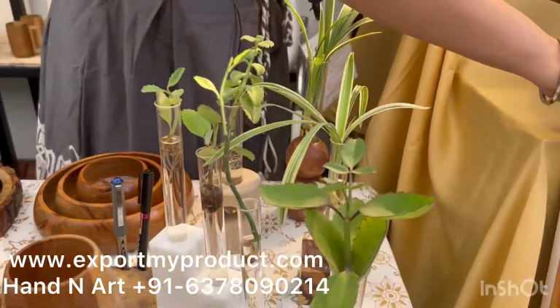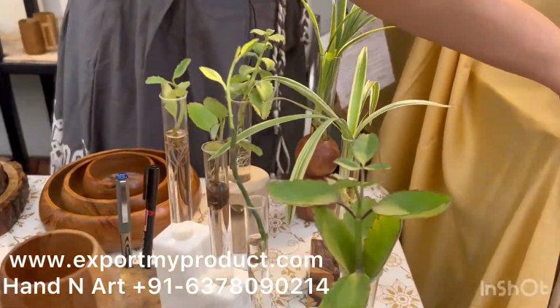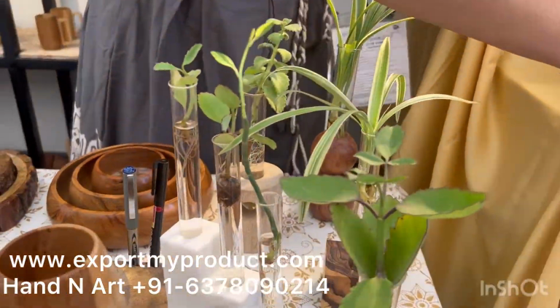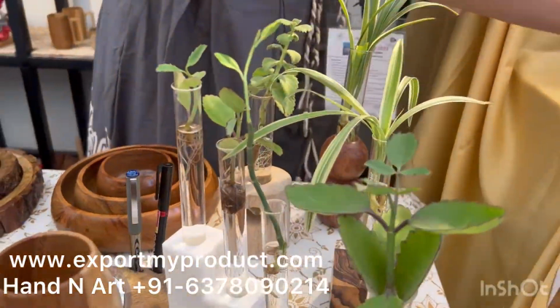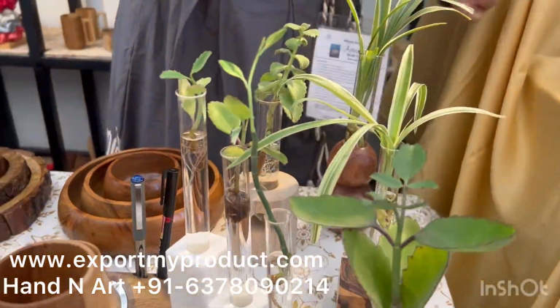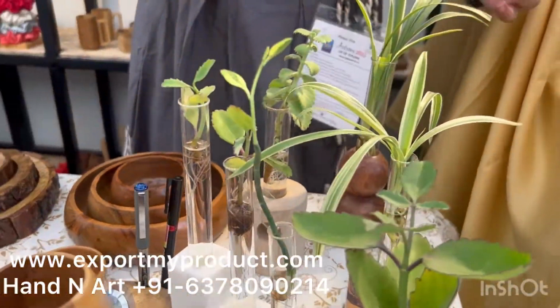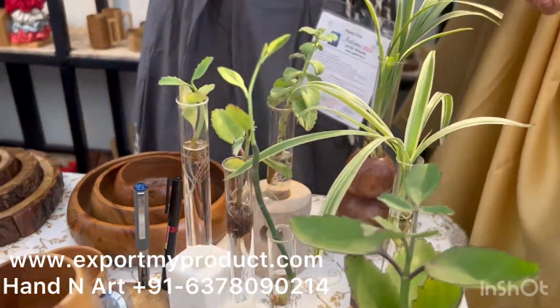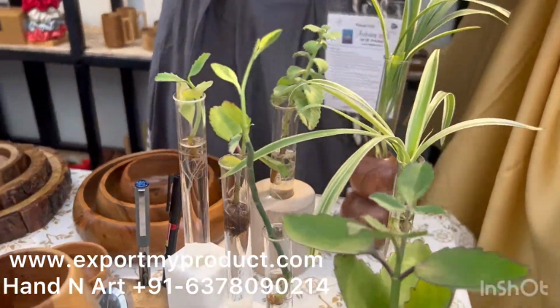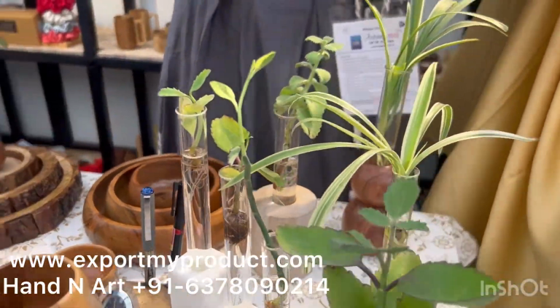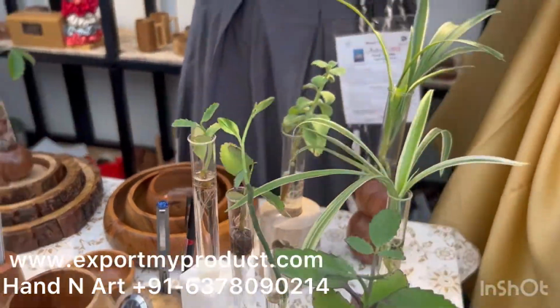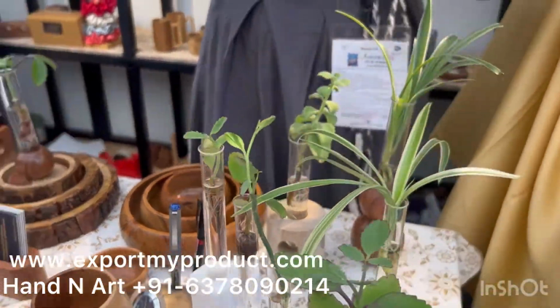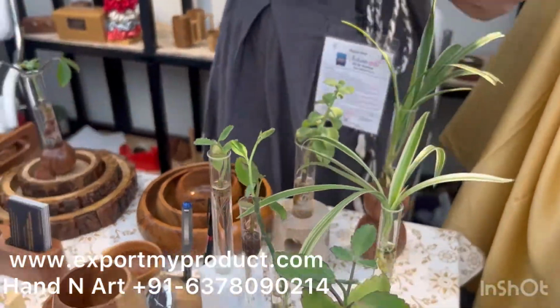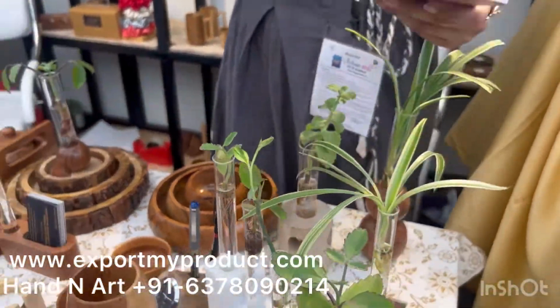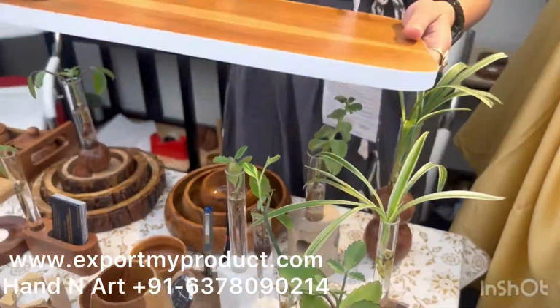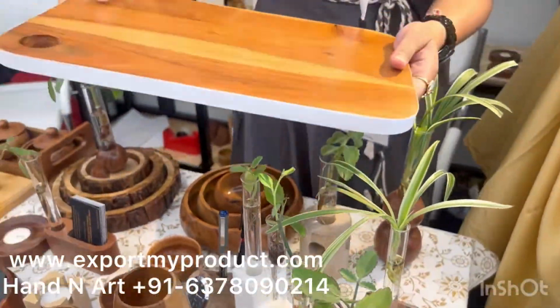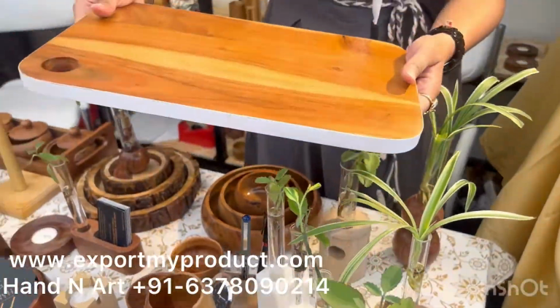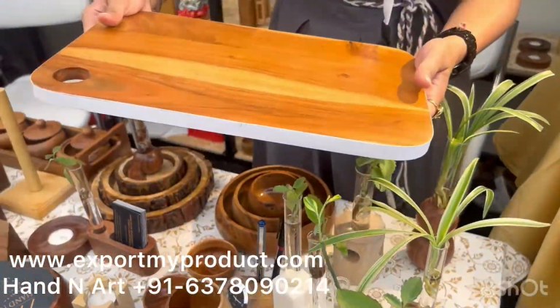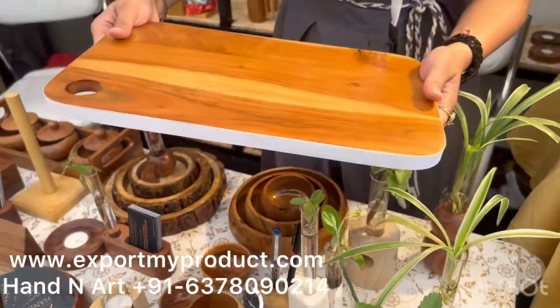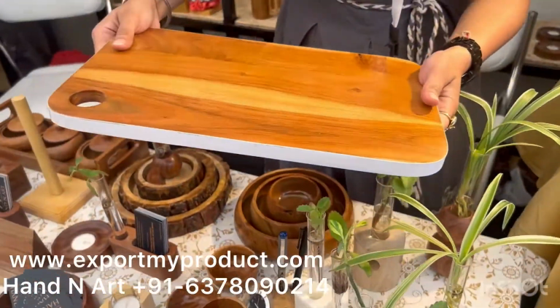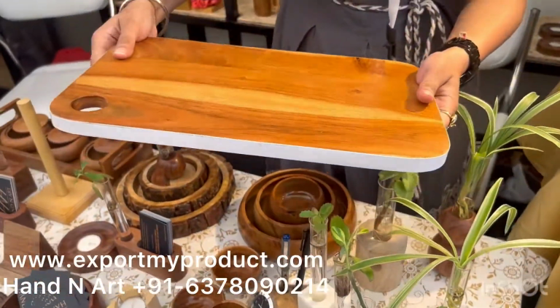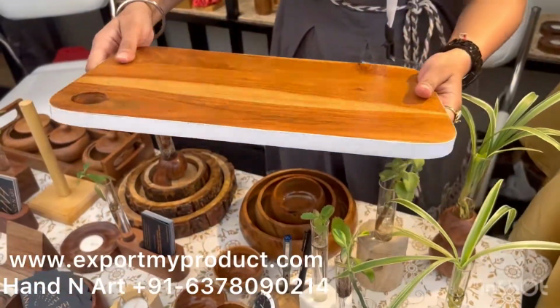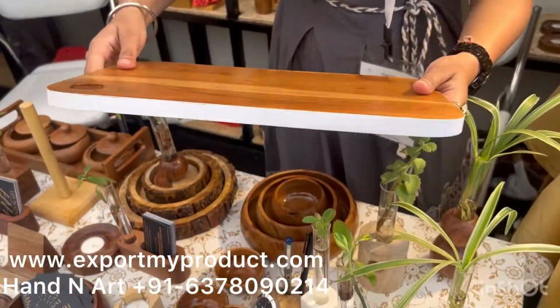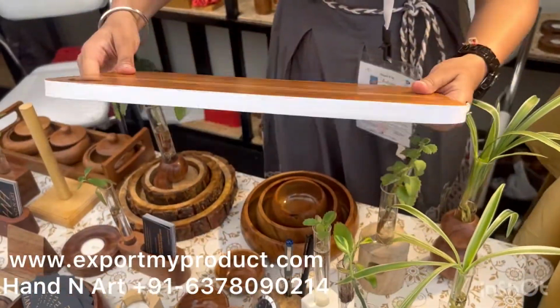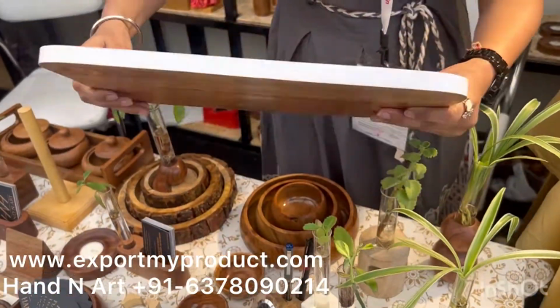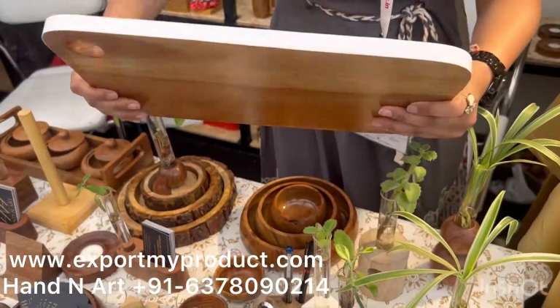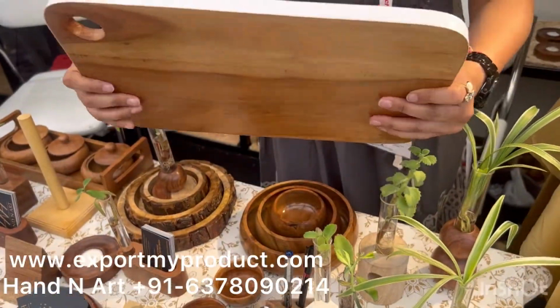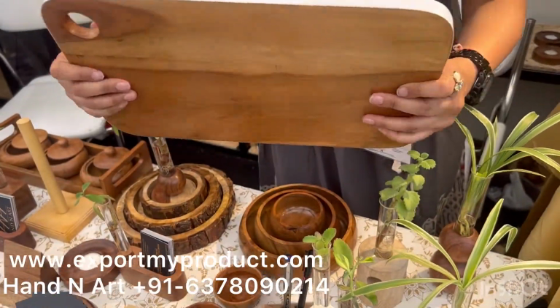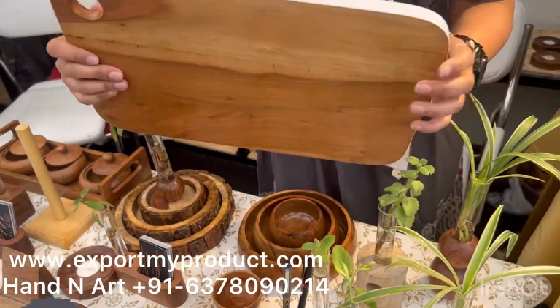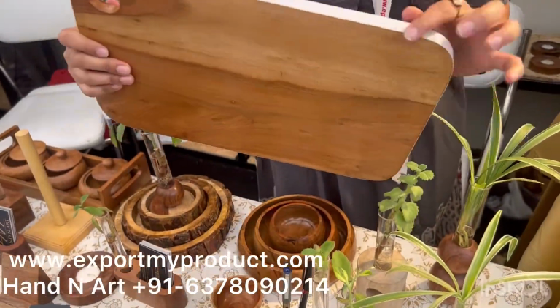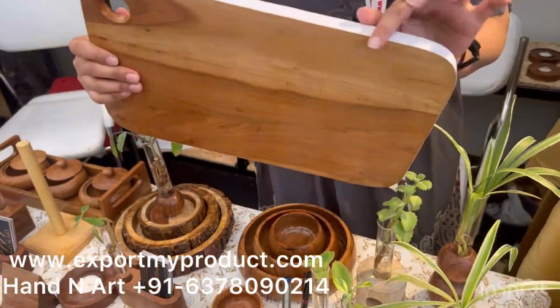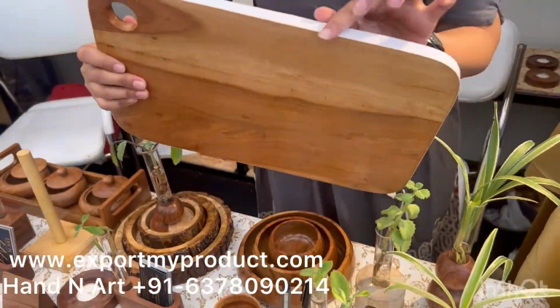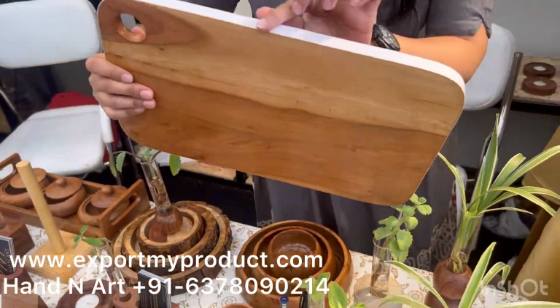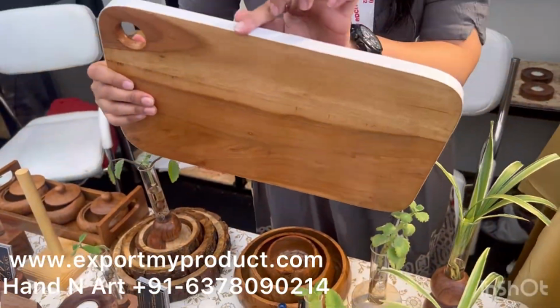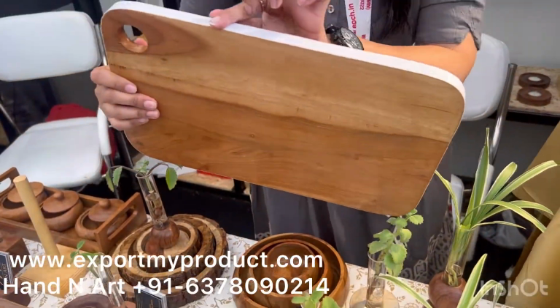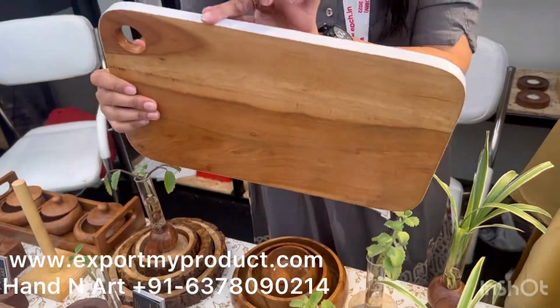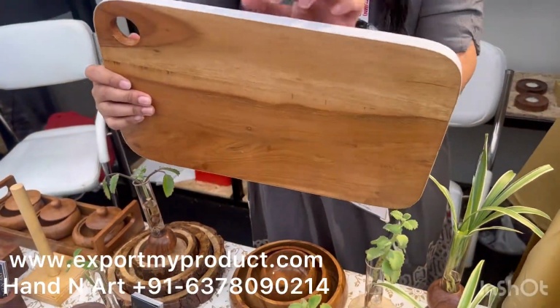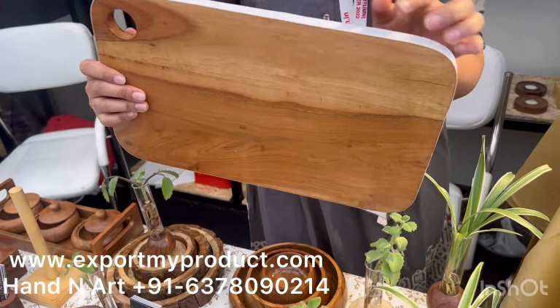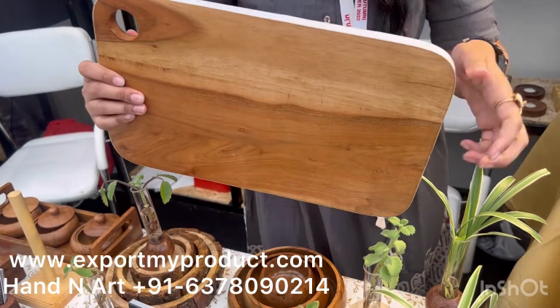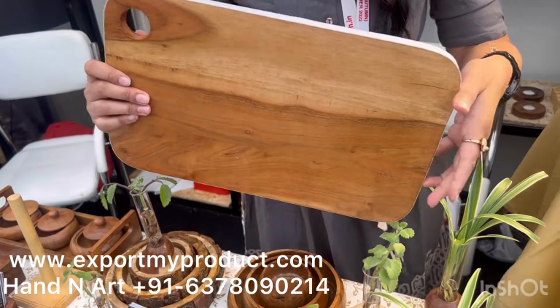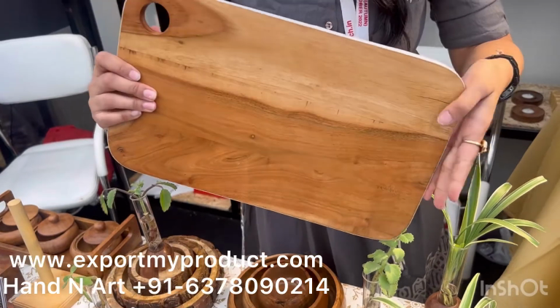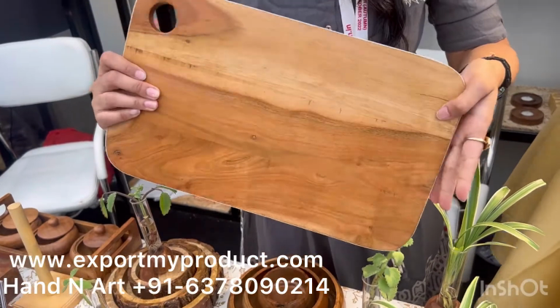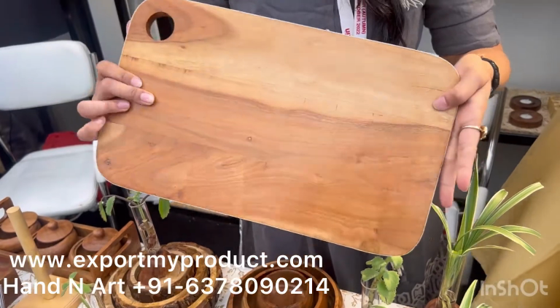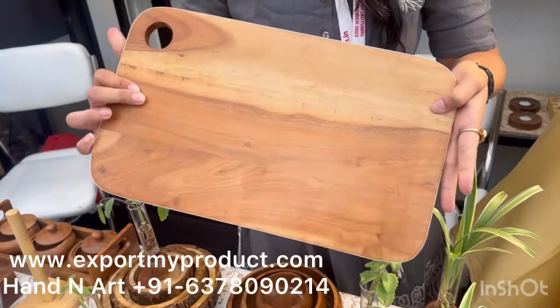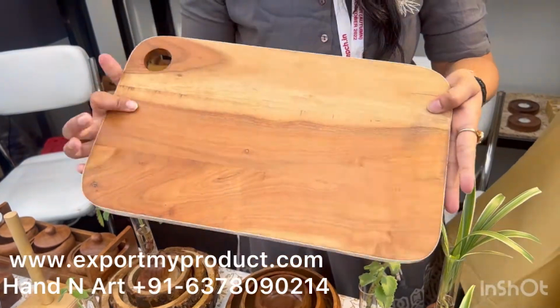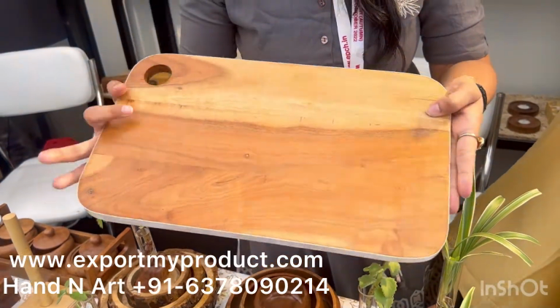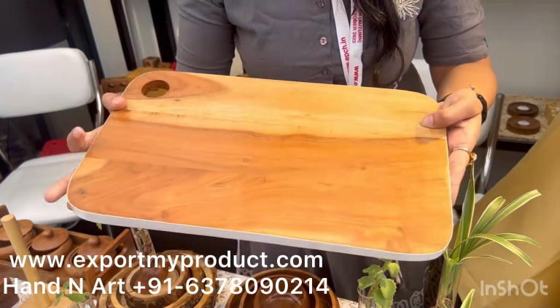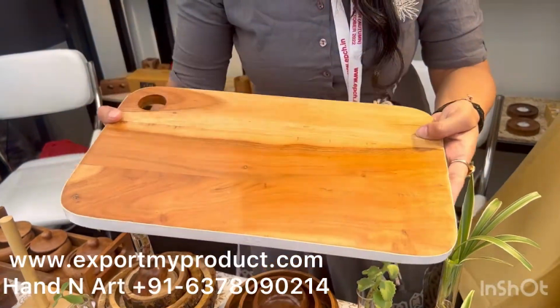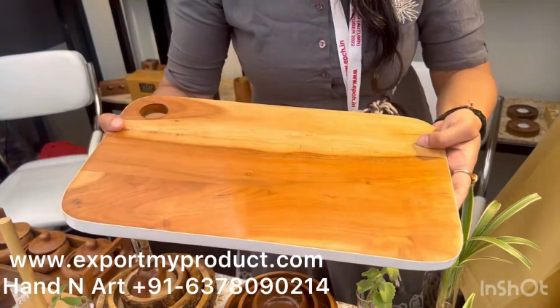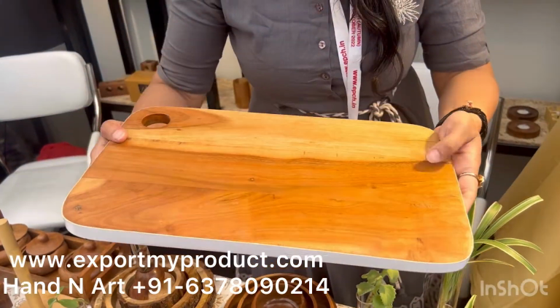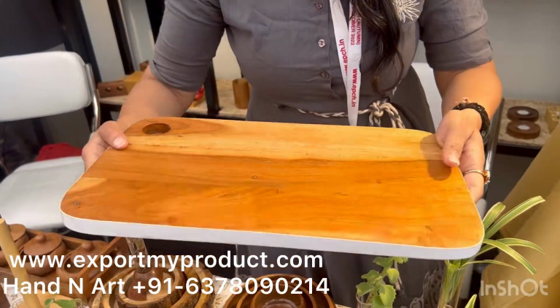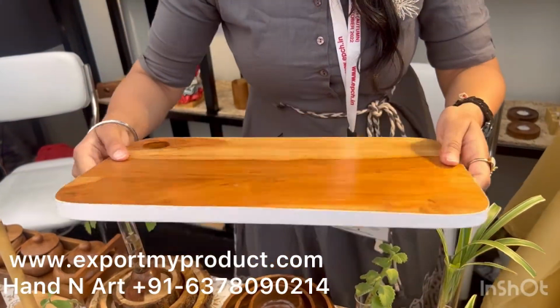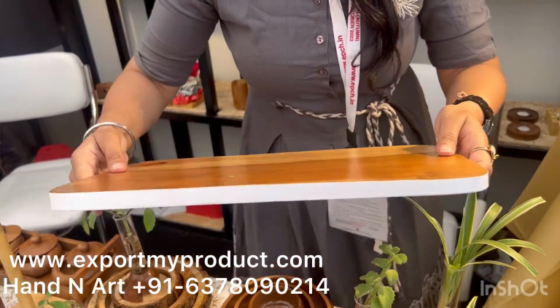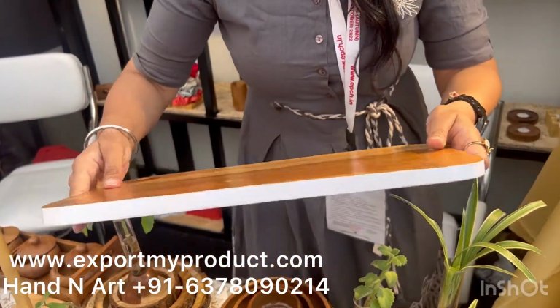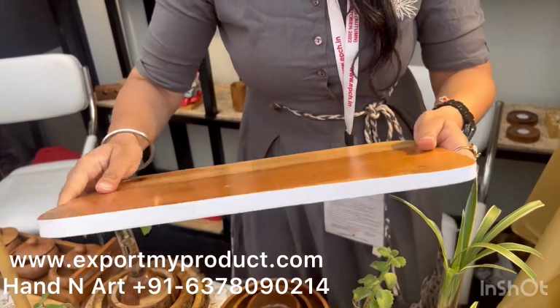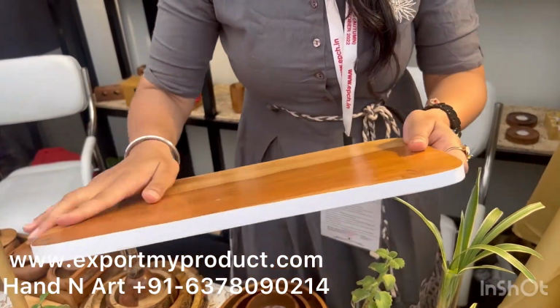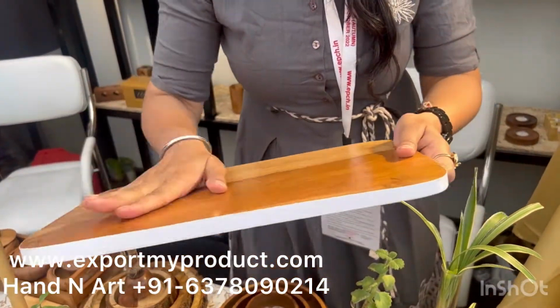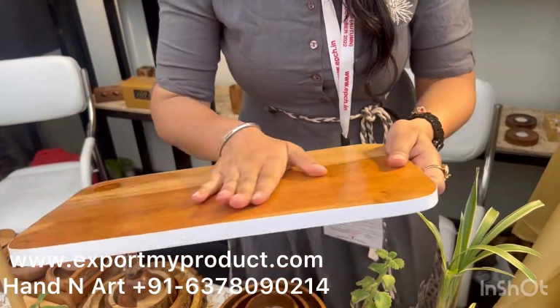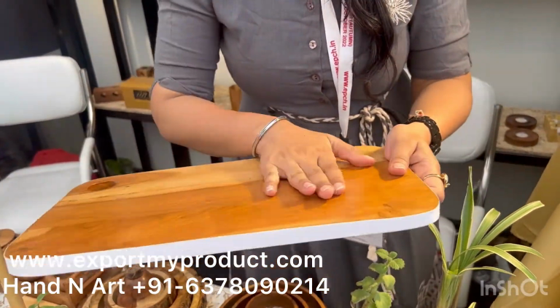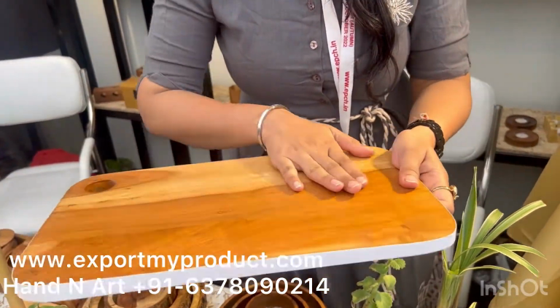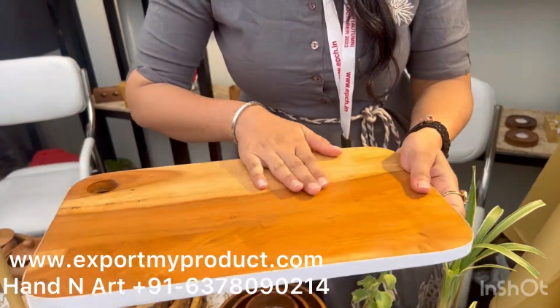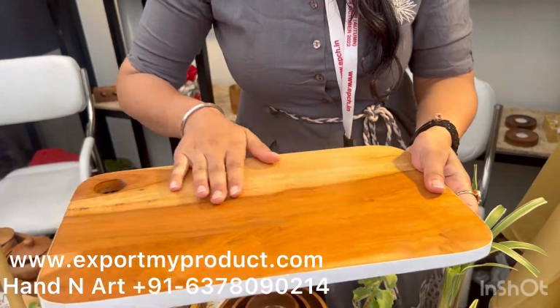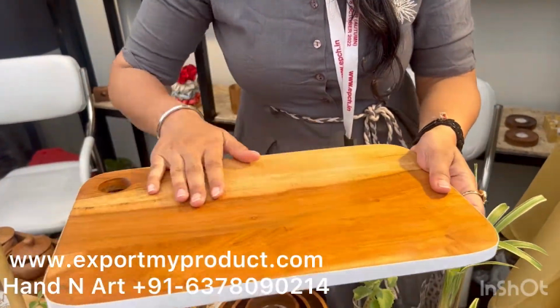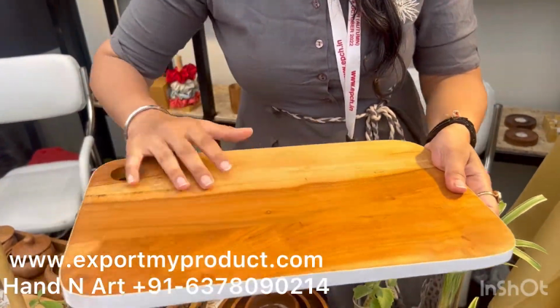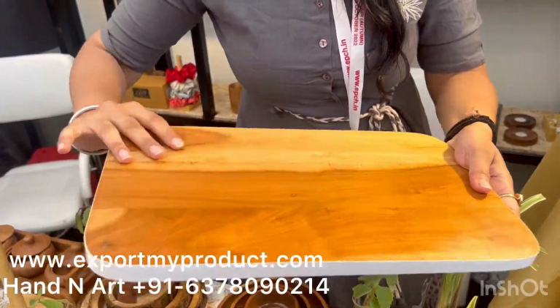We have this chopping board that comes with an outer white finish, along with the natural grains of the wood.